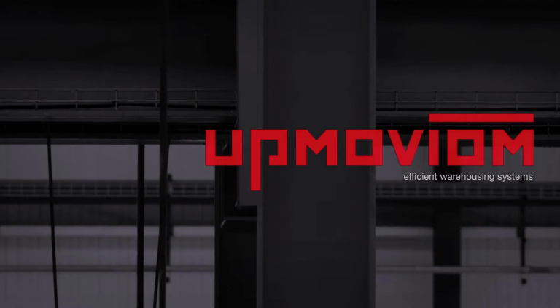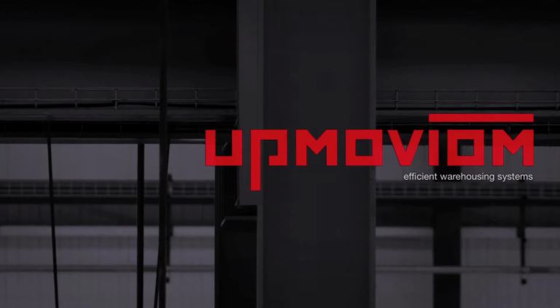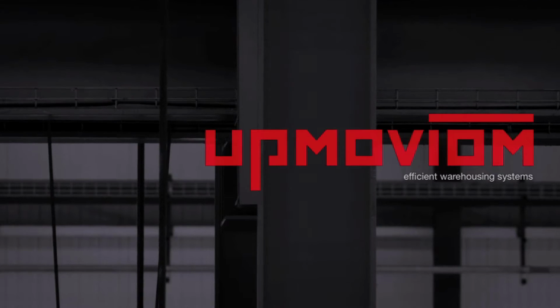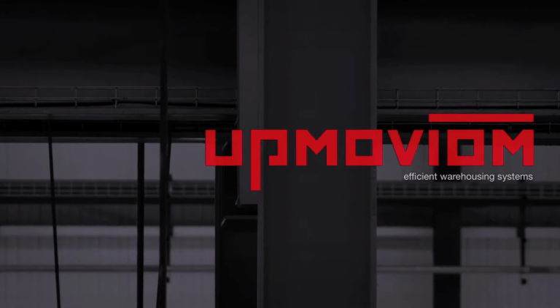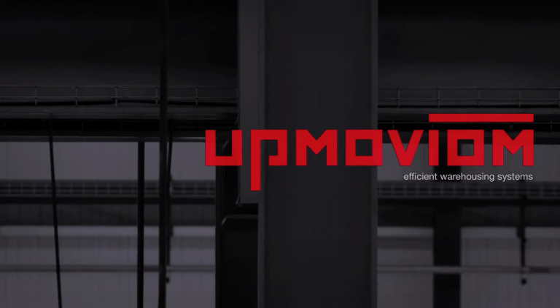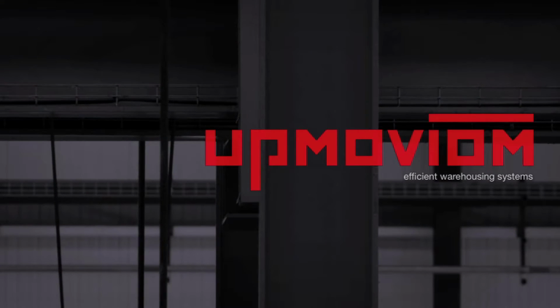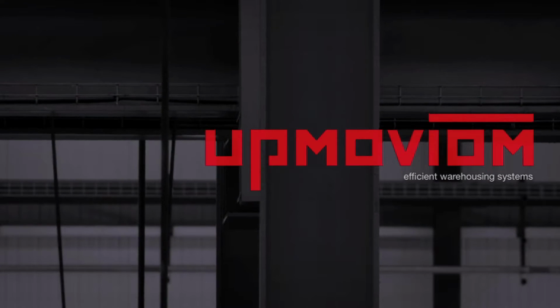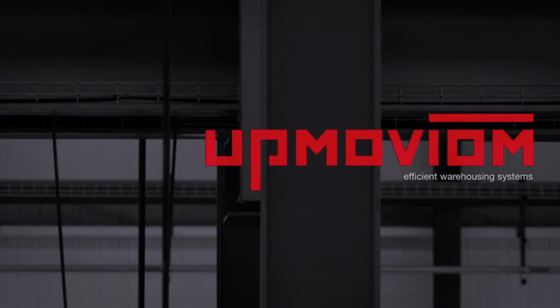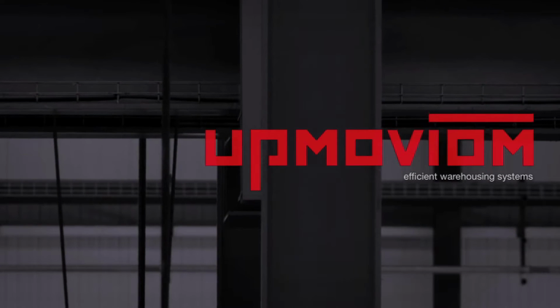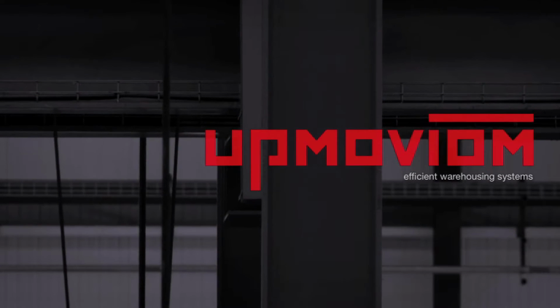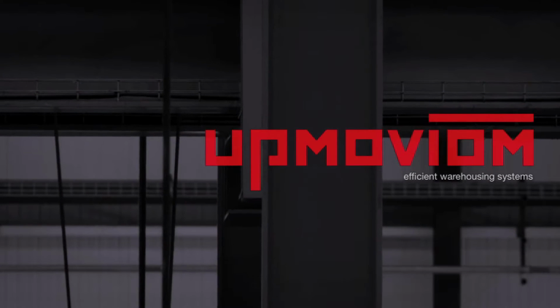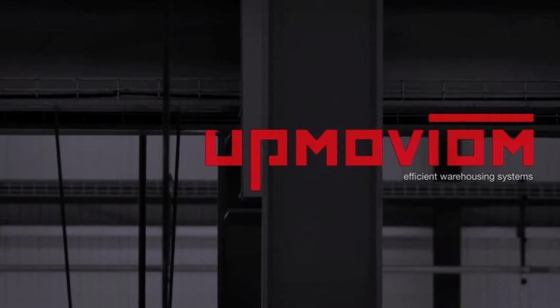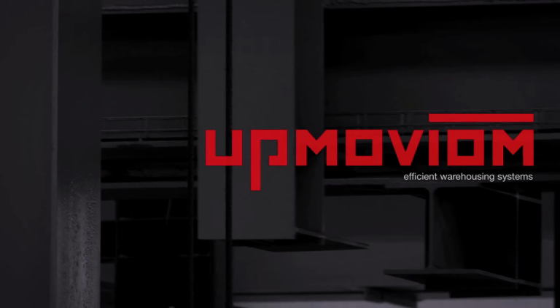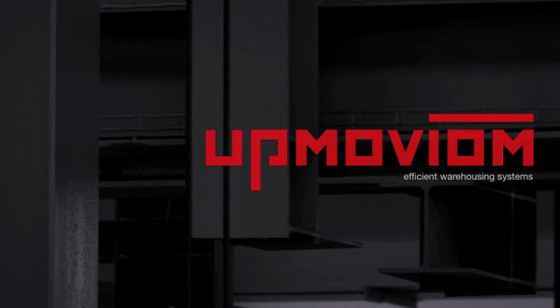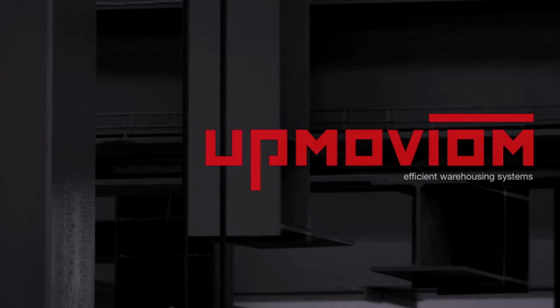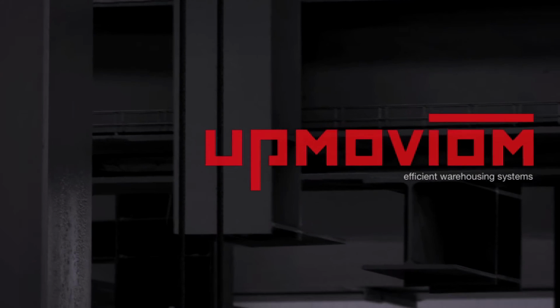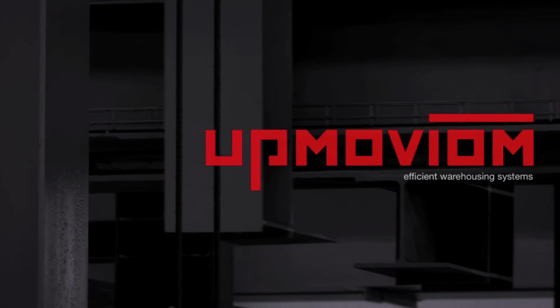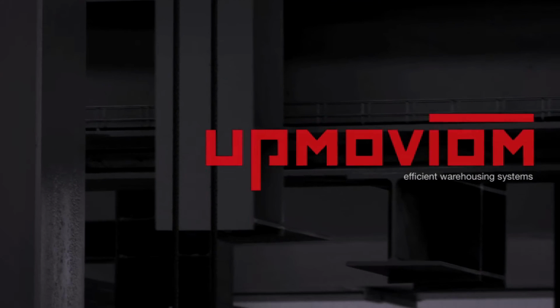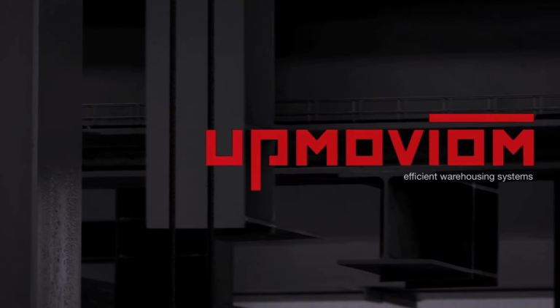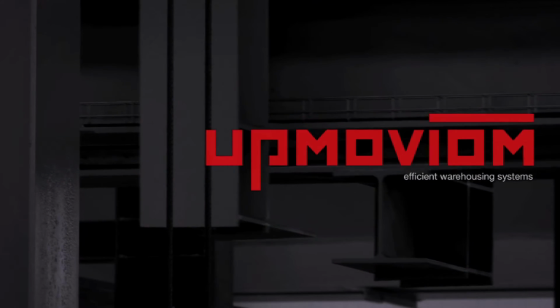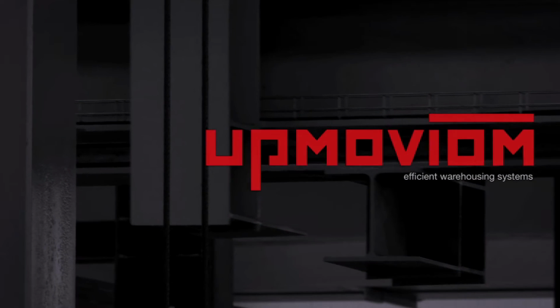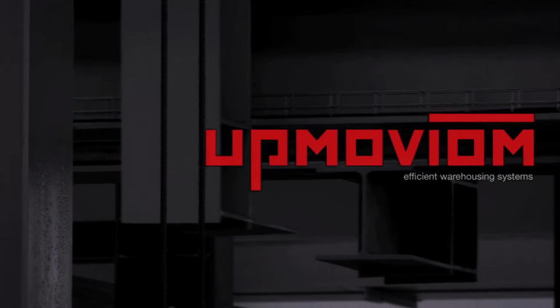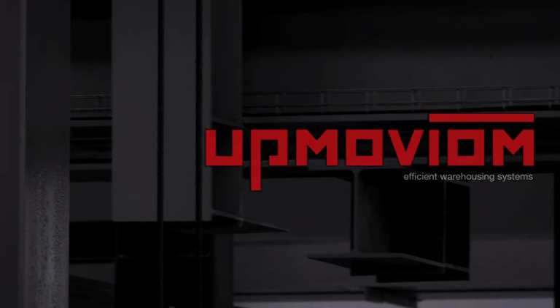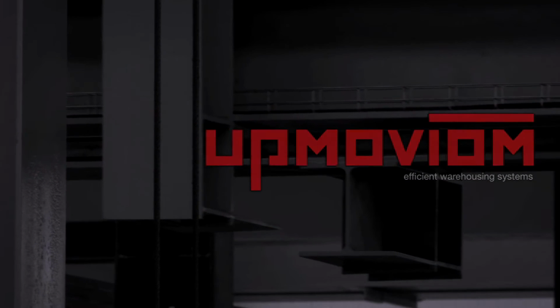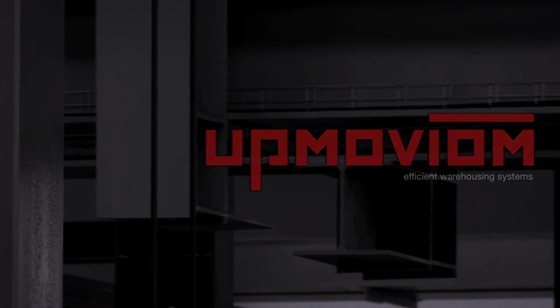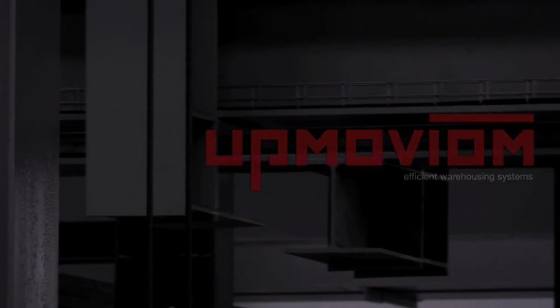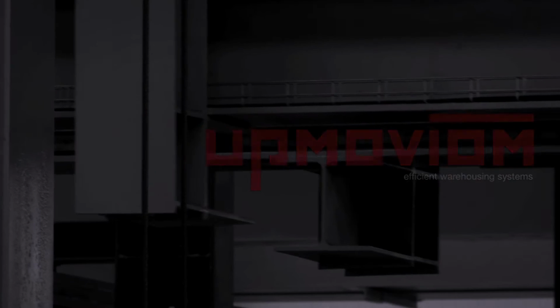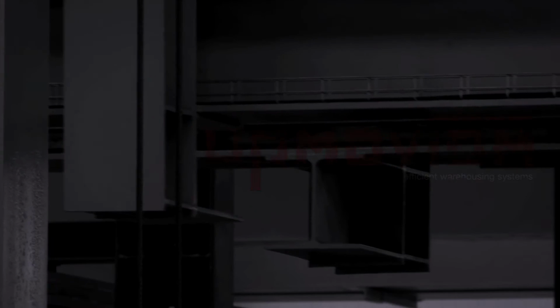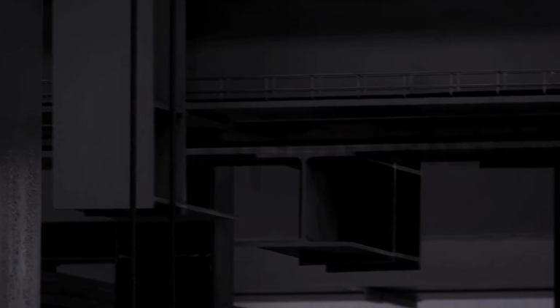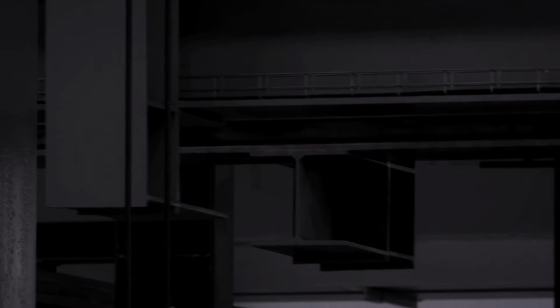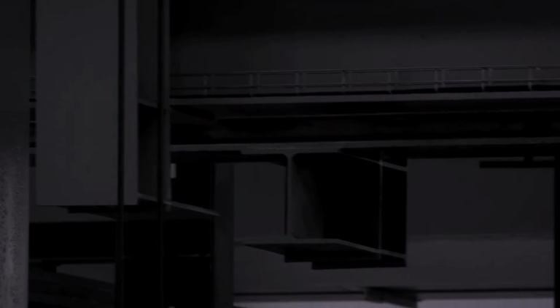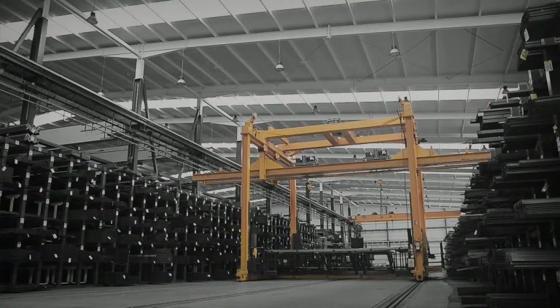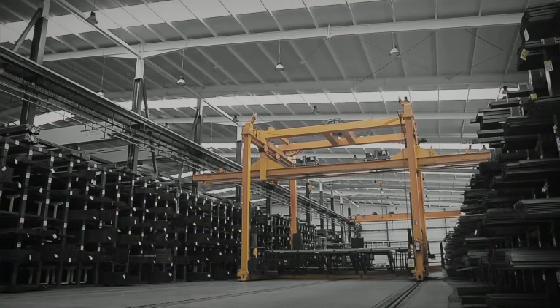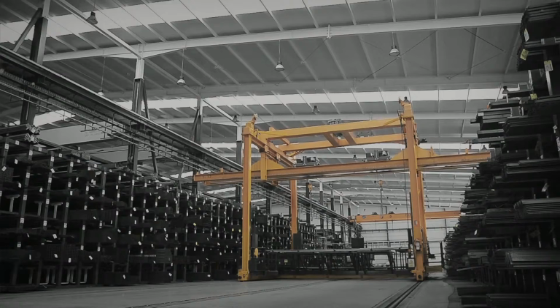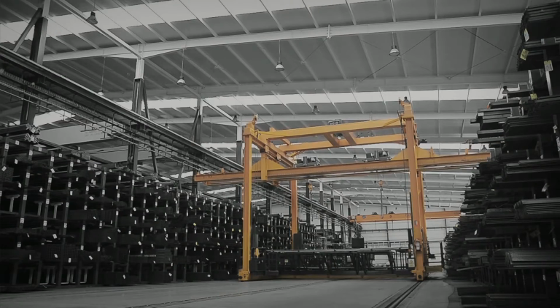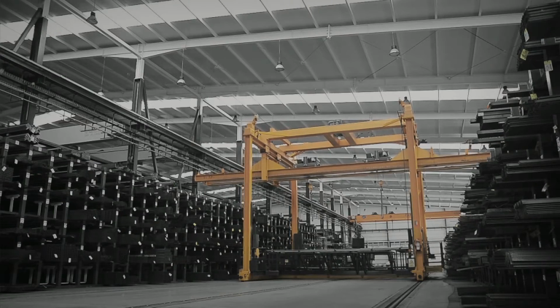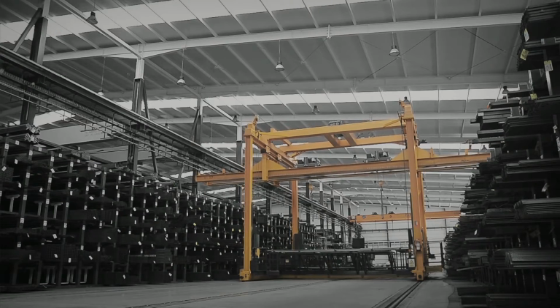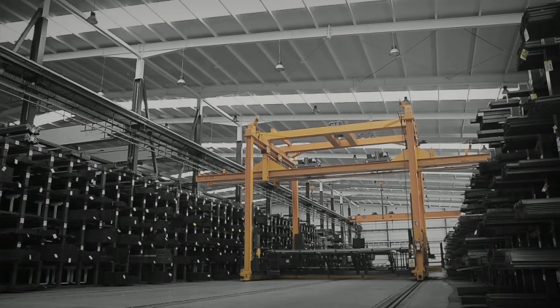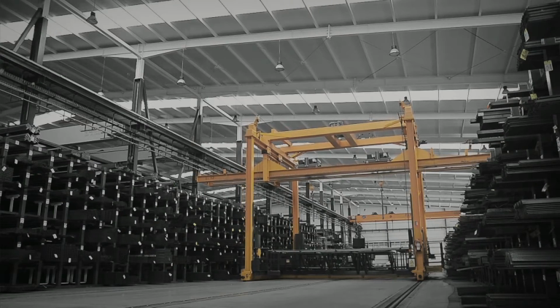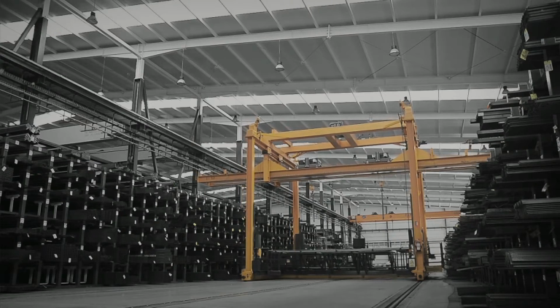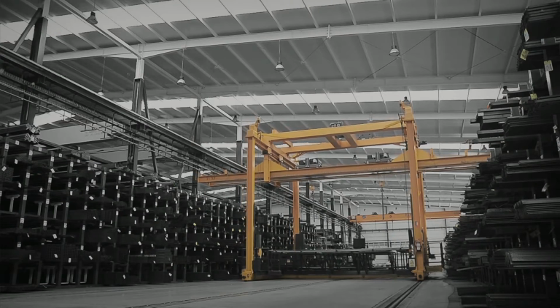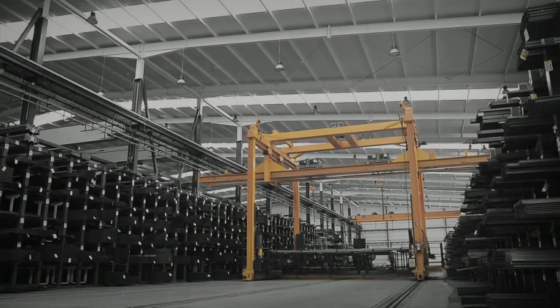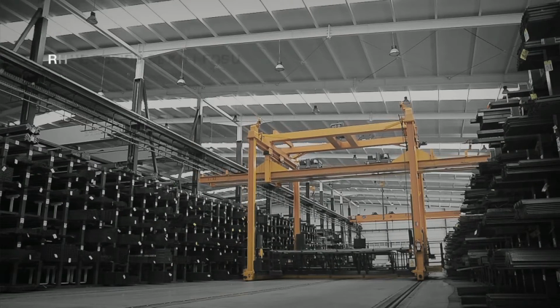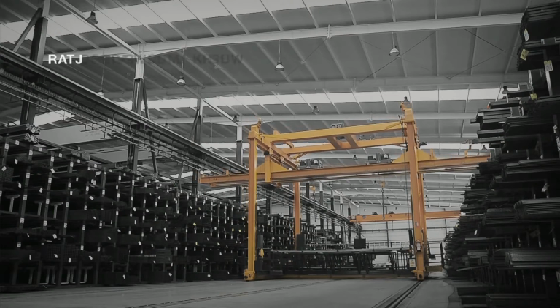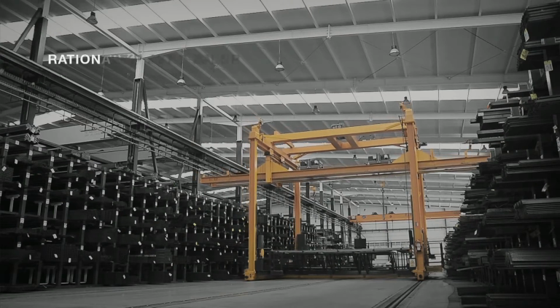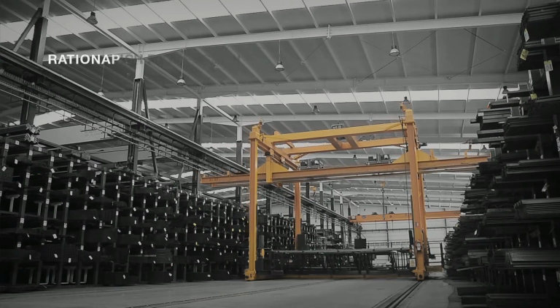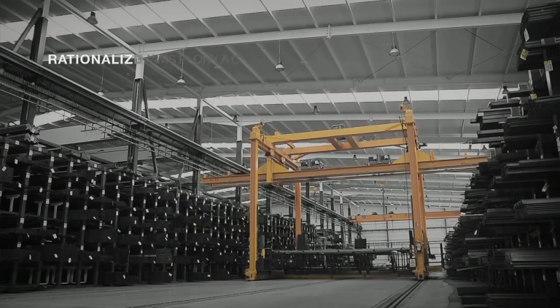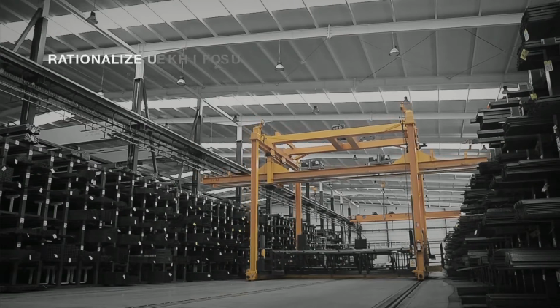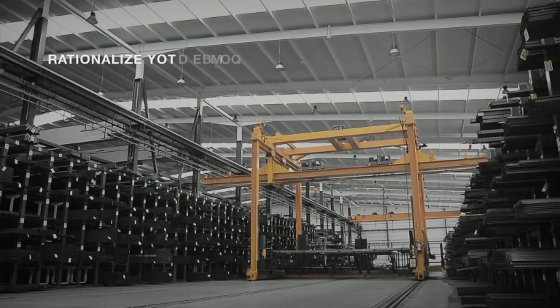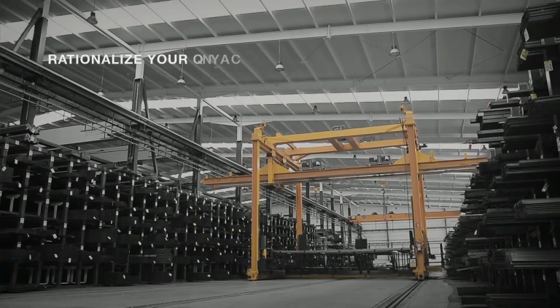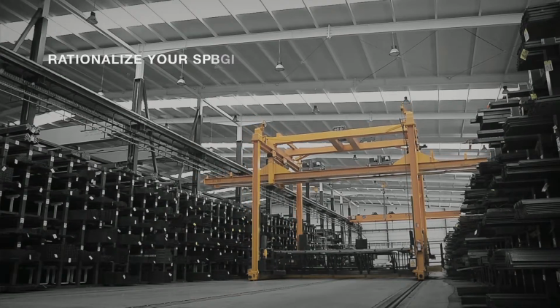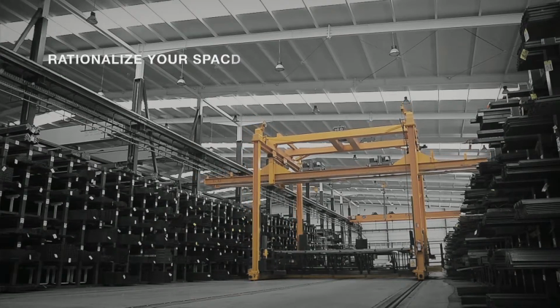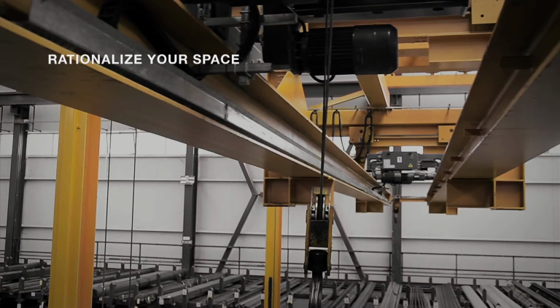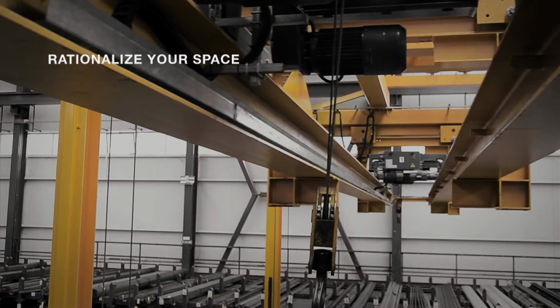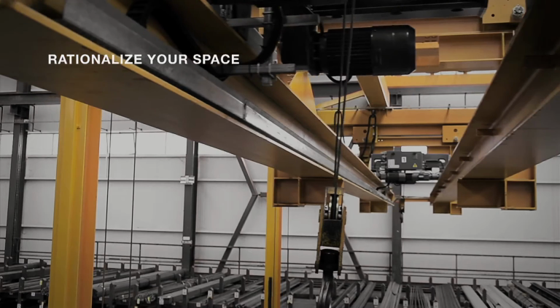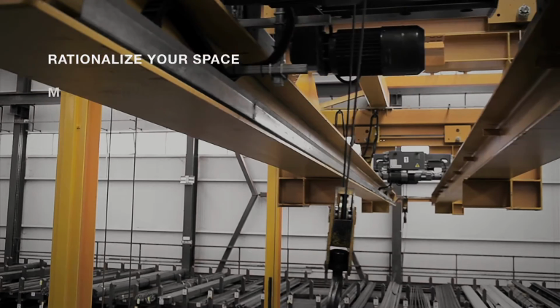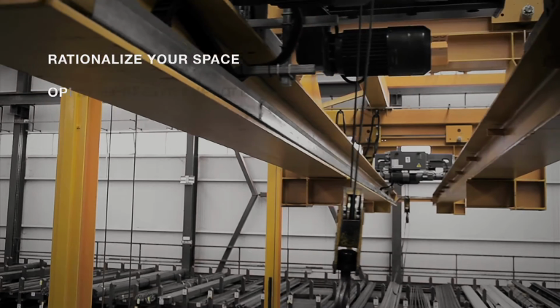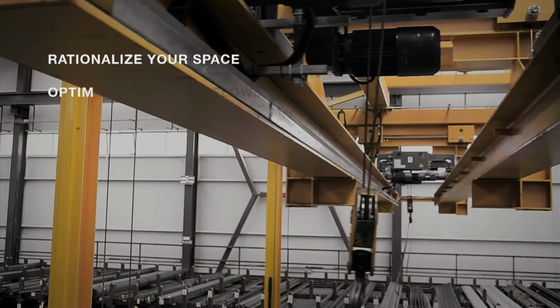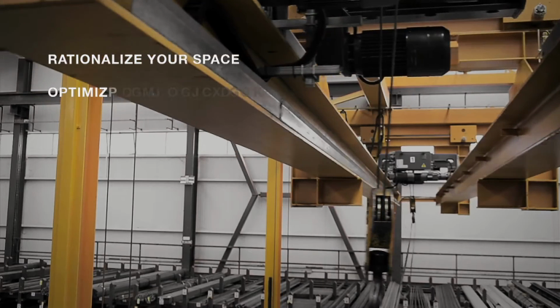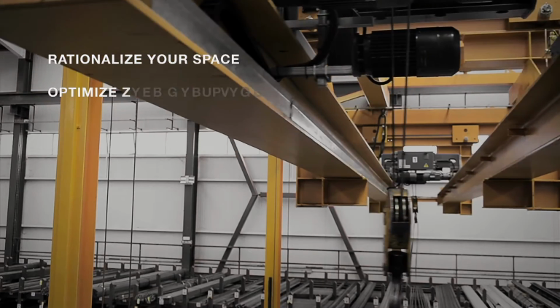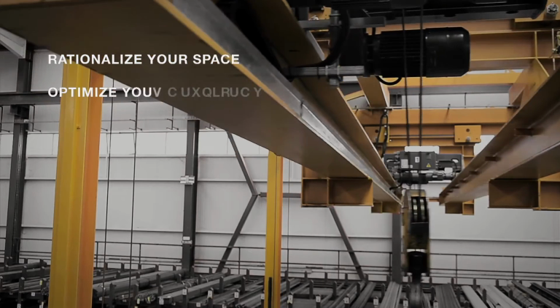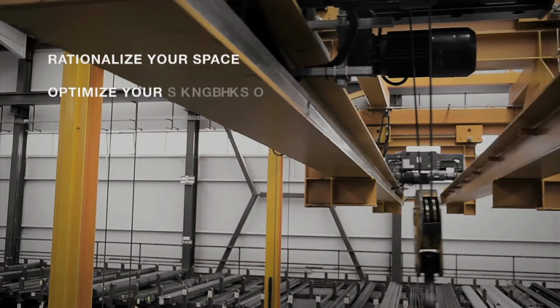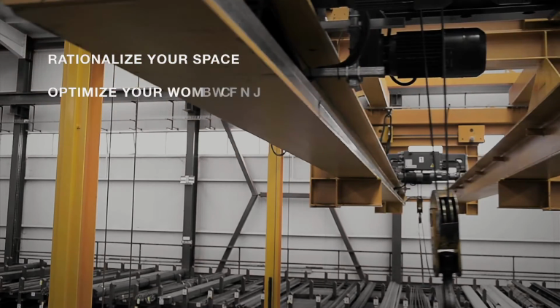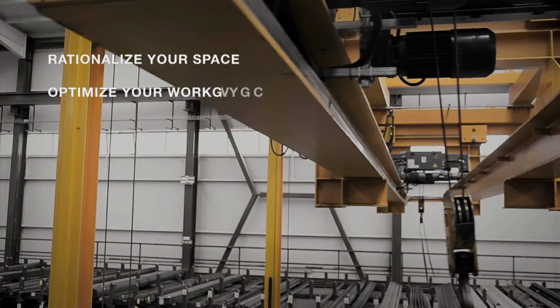UpModium is a new automatized industrial storage system which optimizes 100% your warehouse capacity.